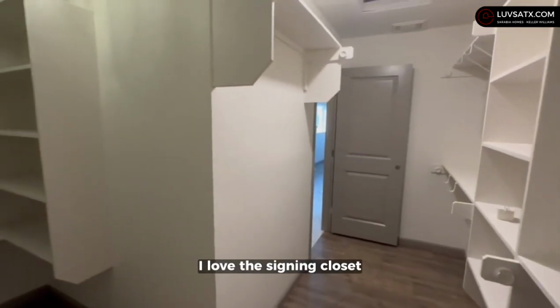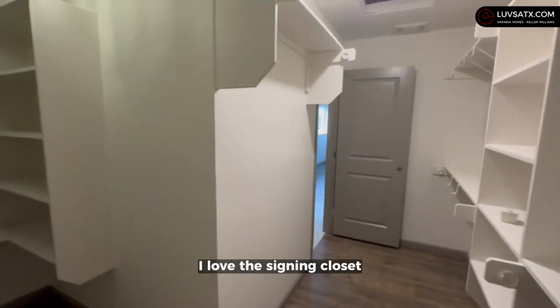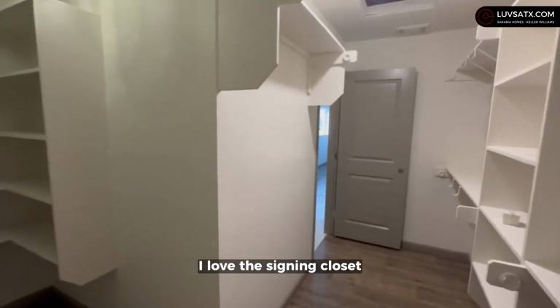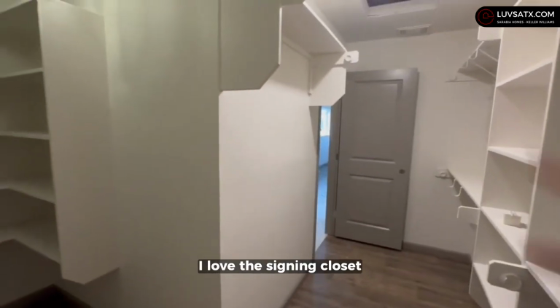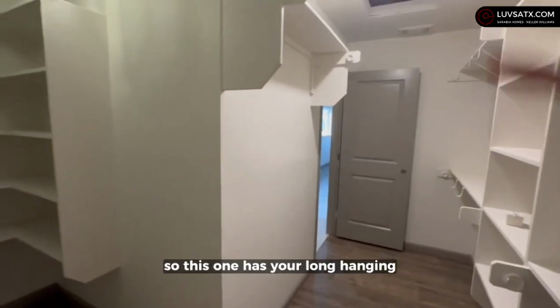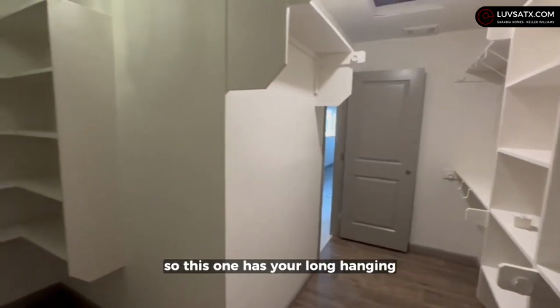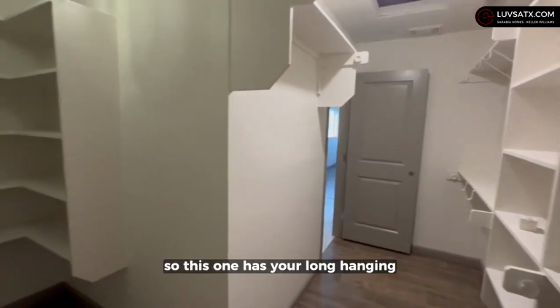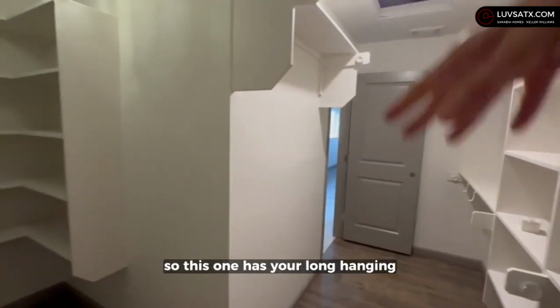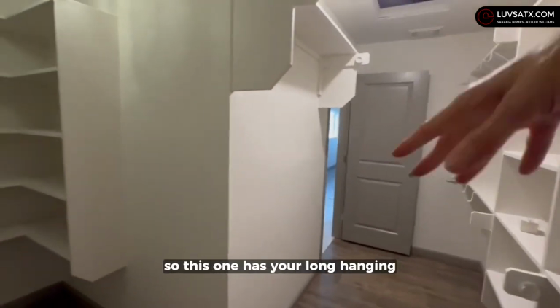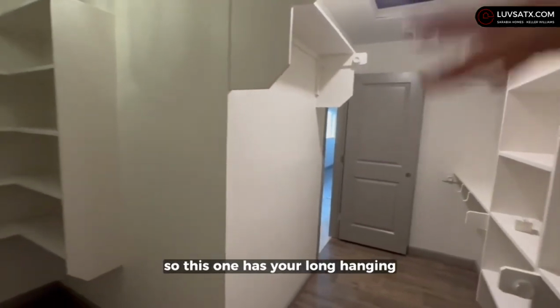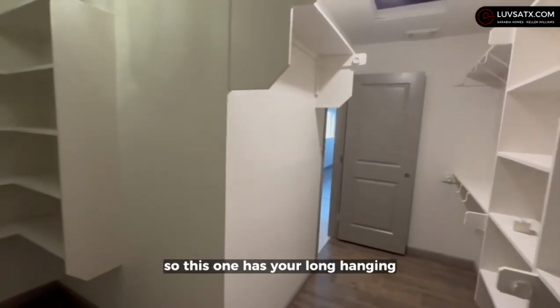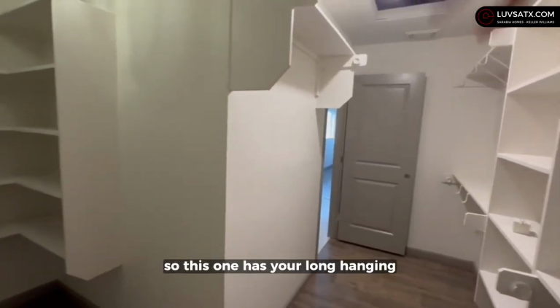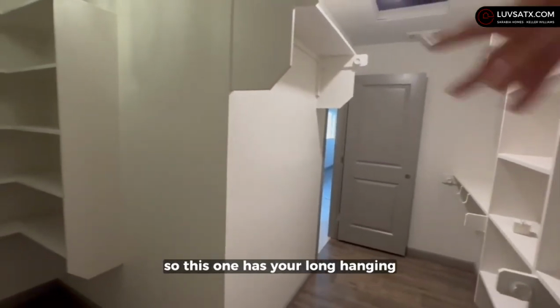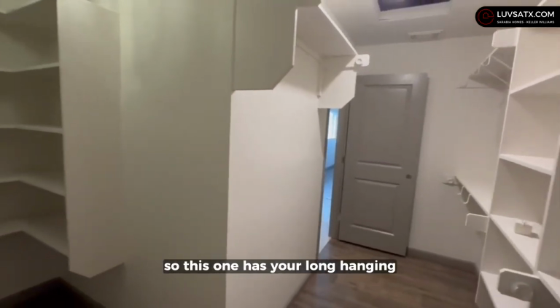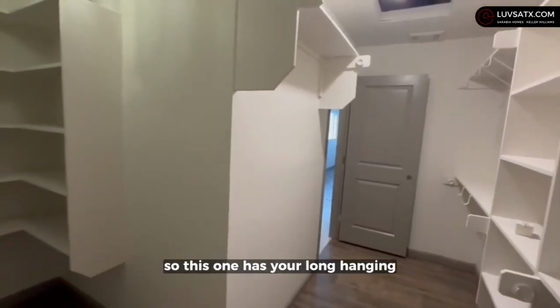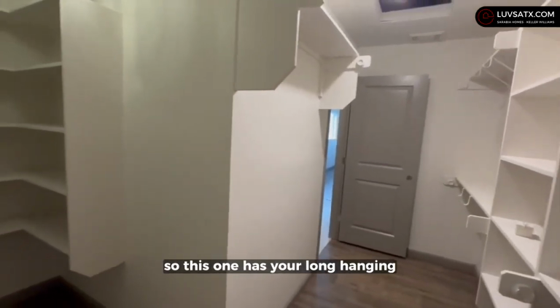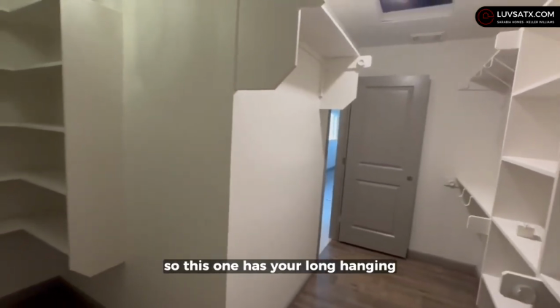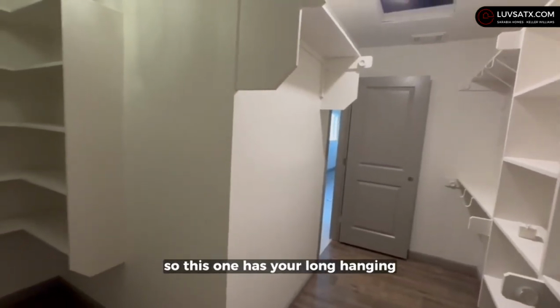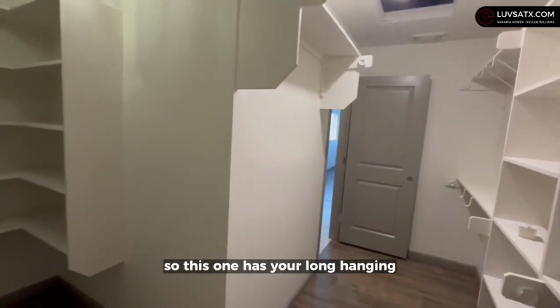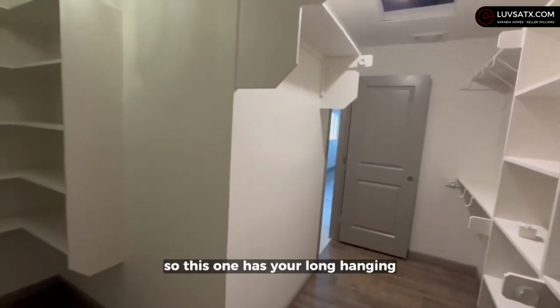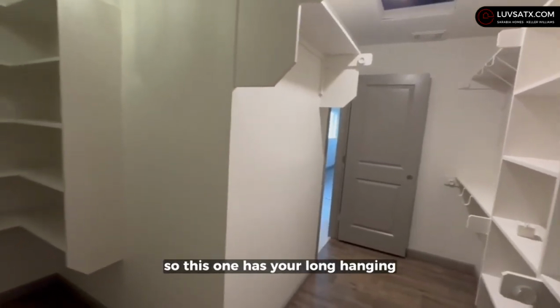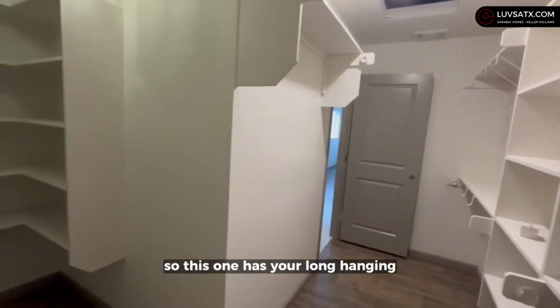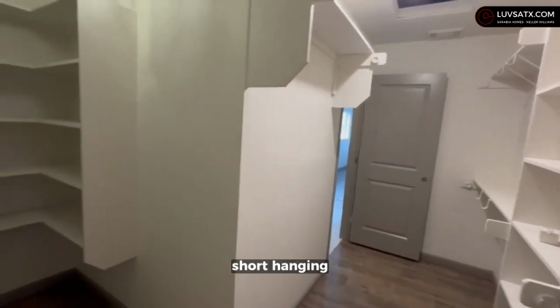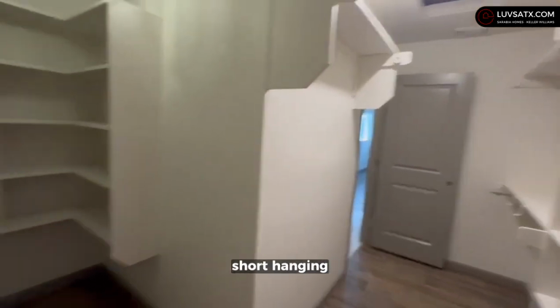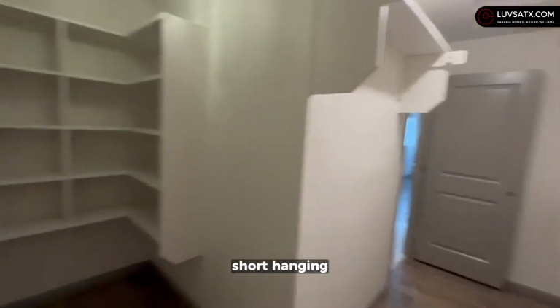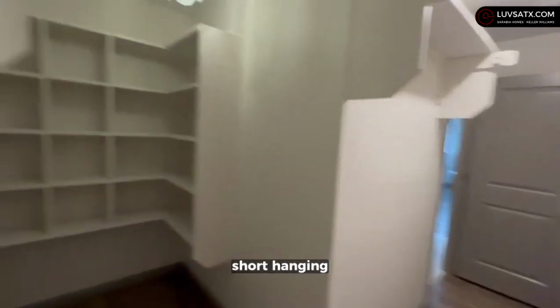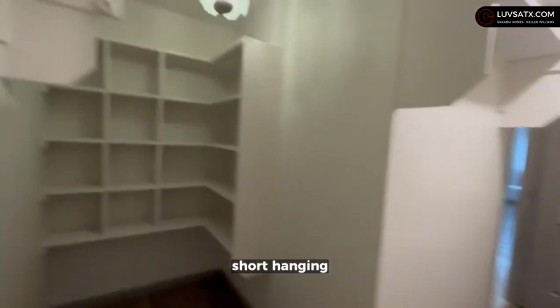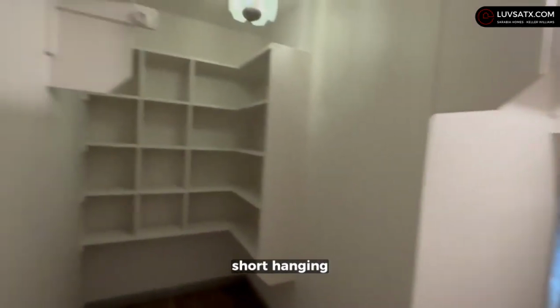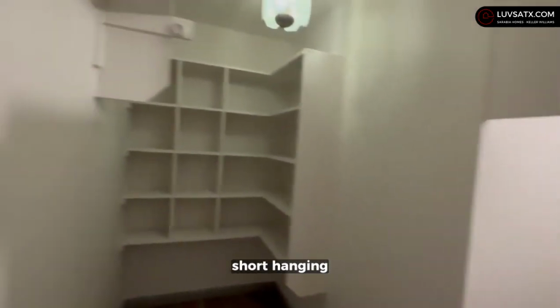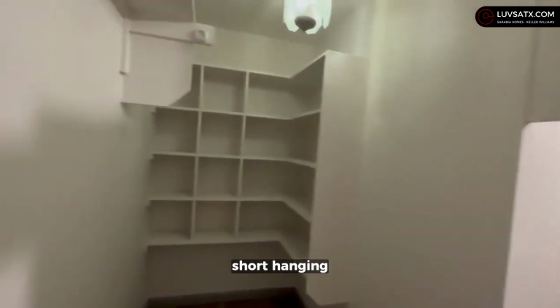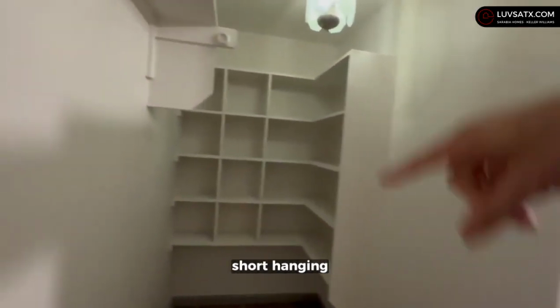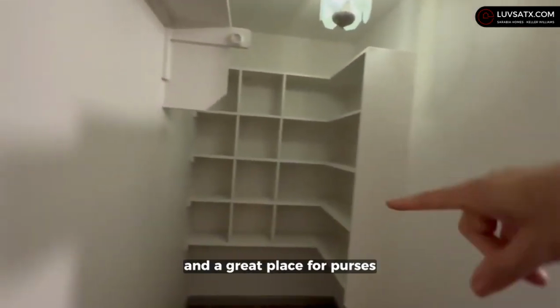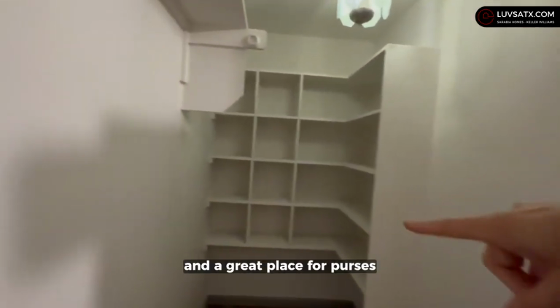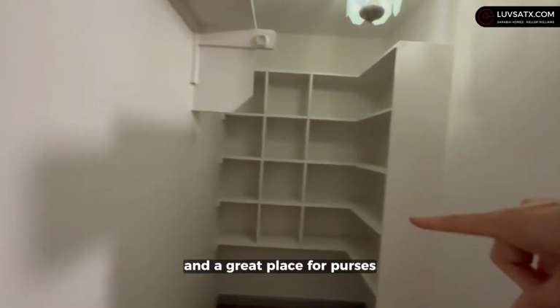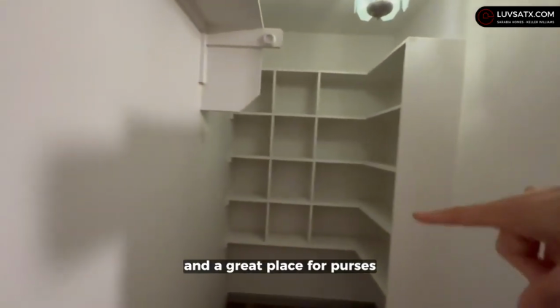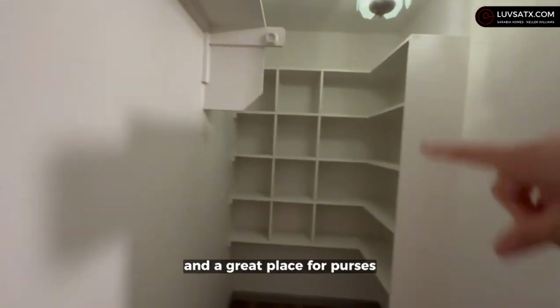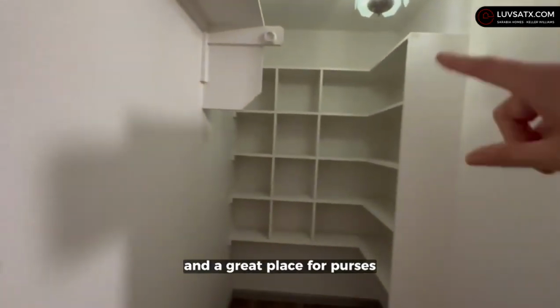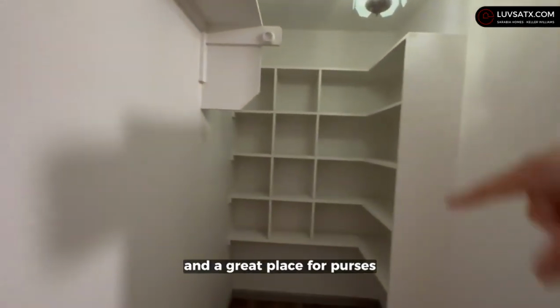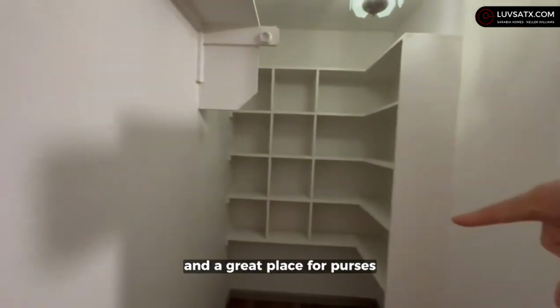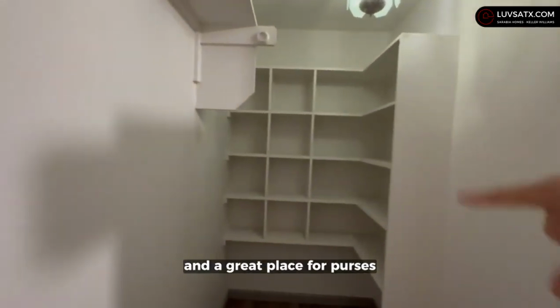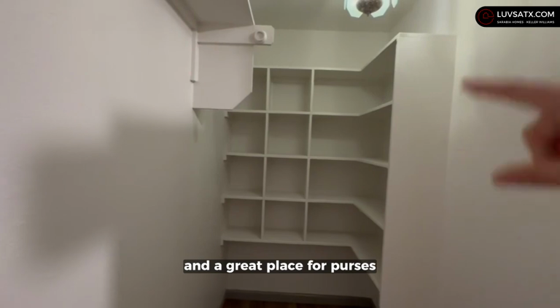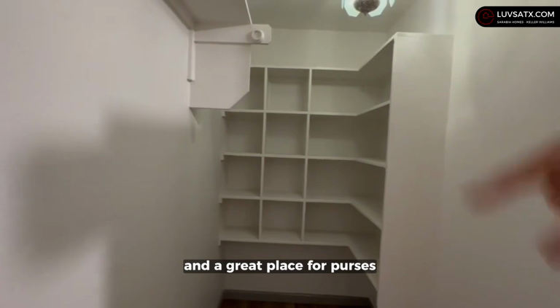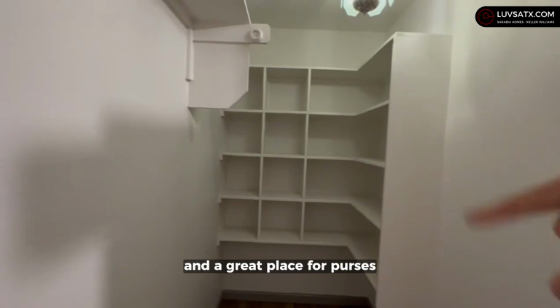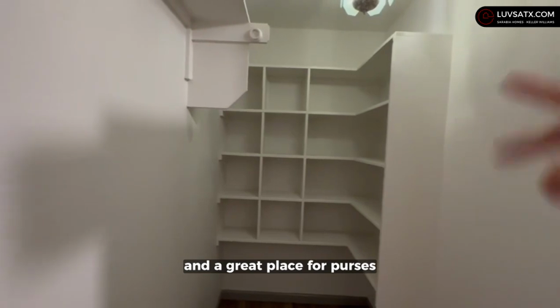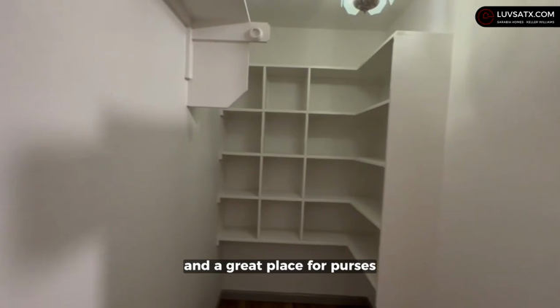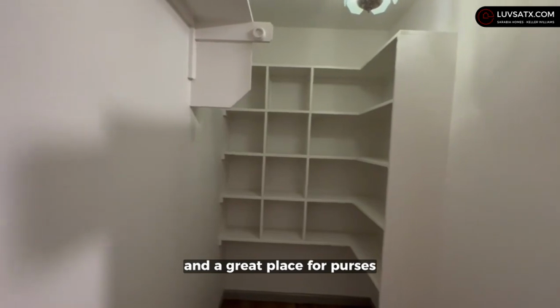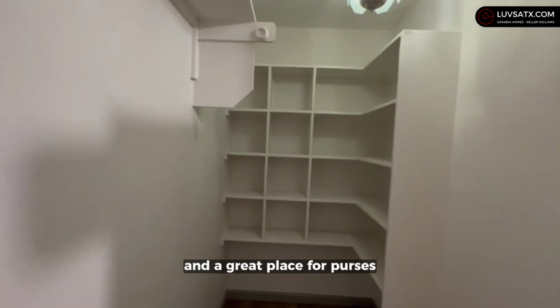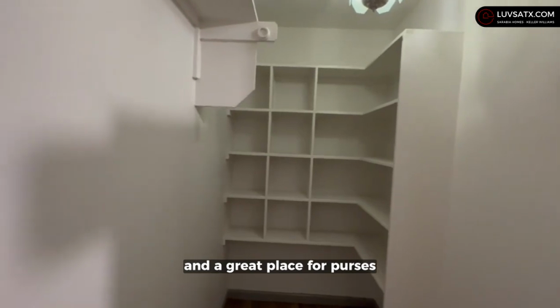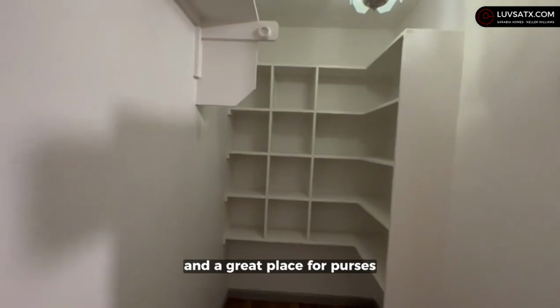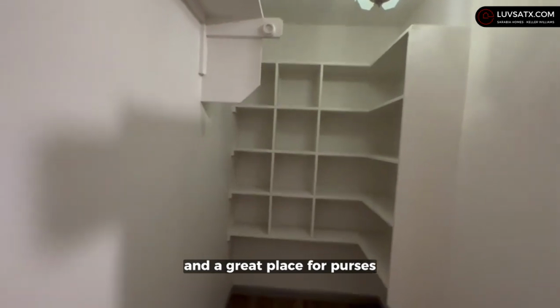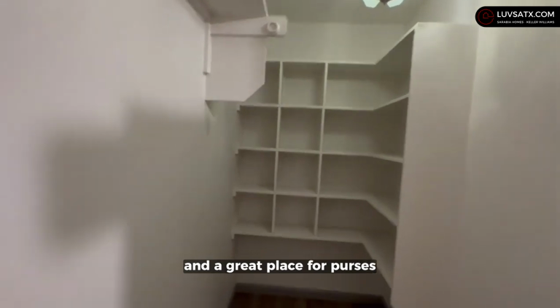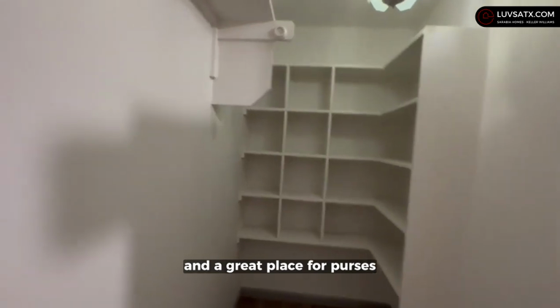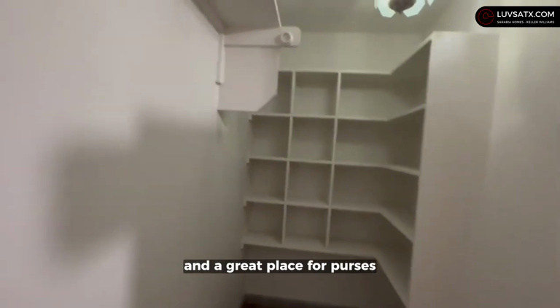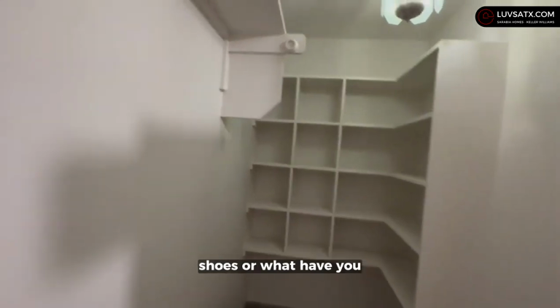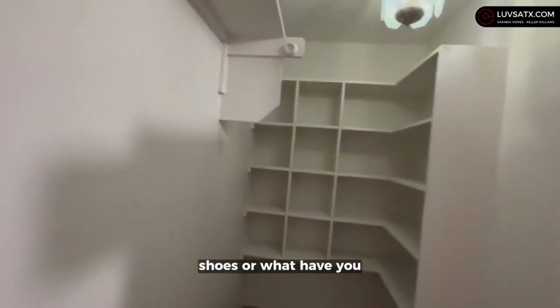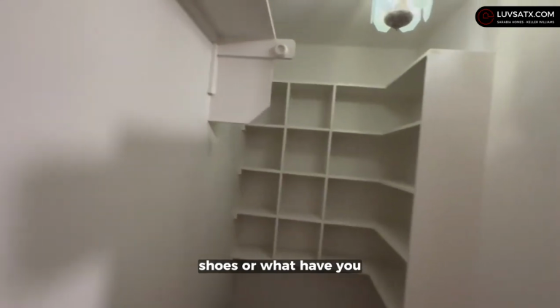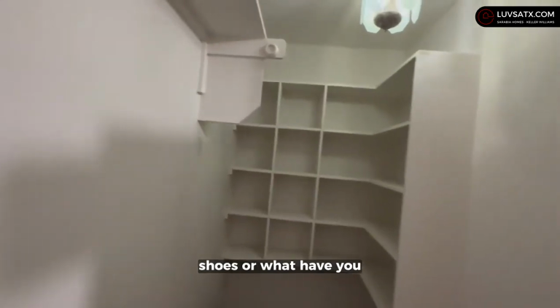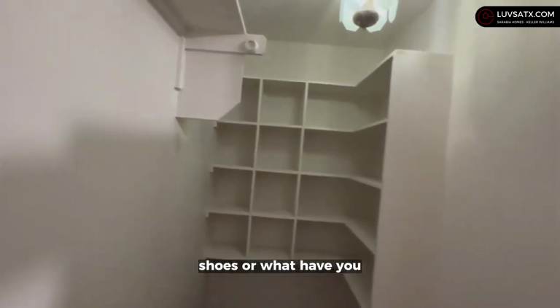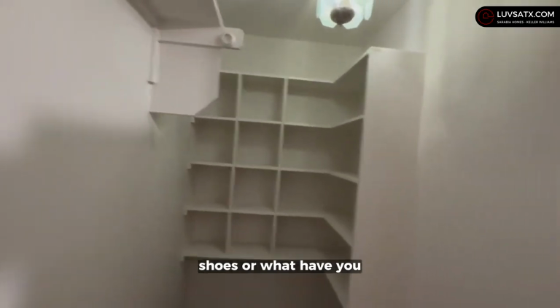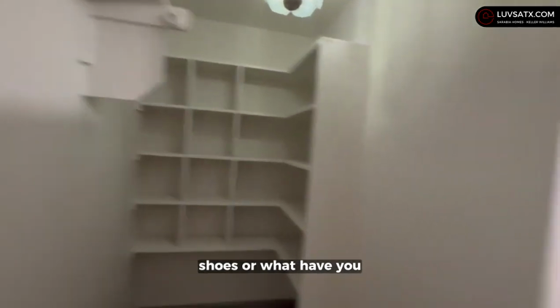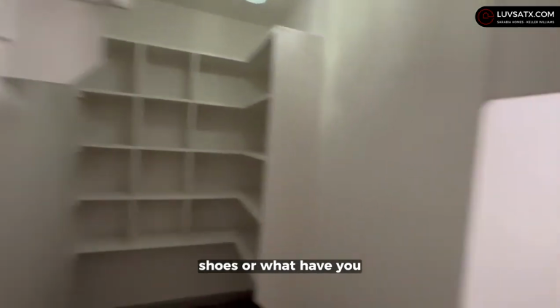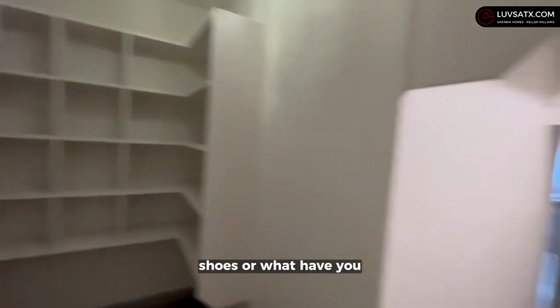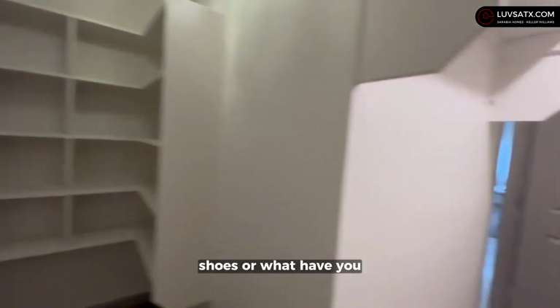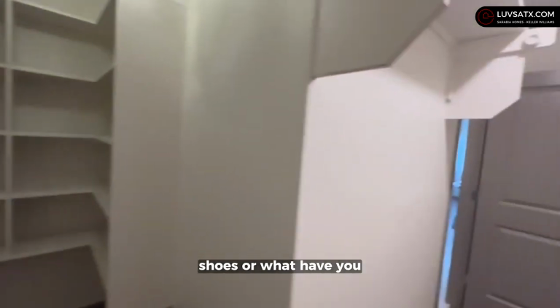I love the walk-in closet — this one has long hanging, short hanging, and a great place for purses, shoes, or whatever you need.